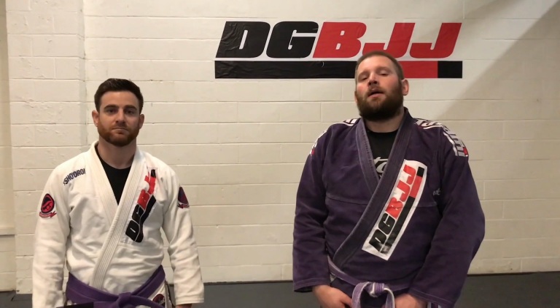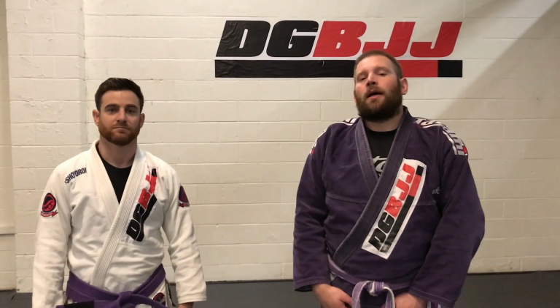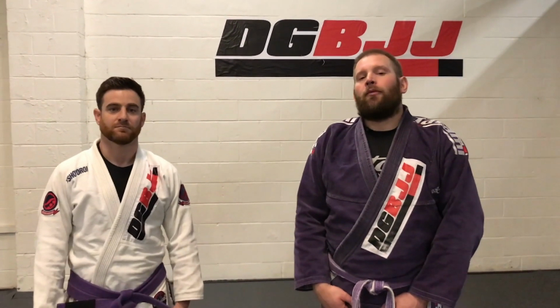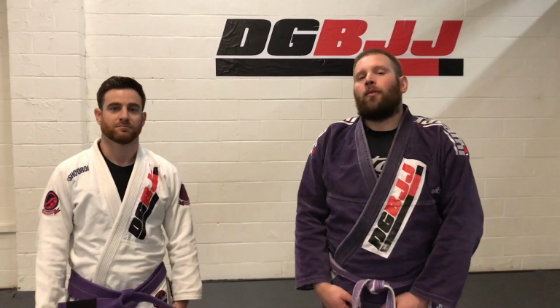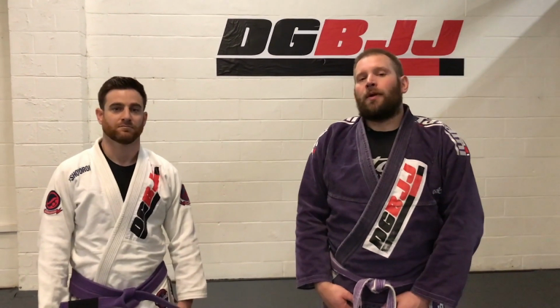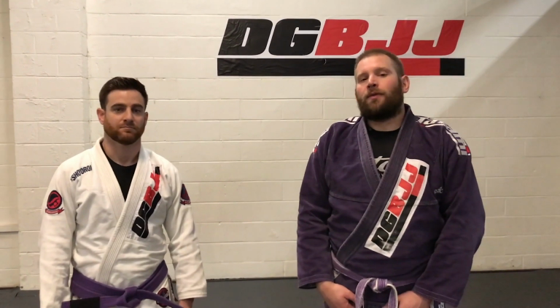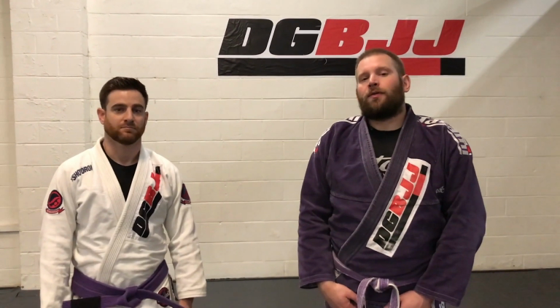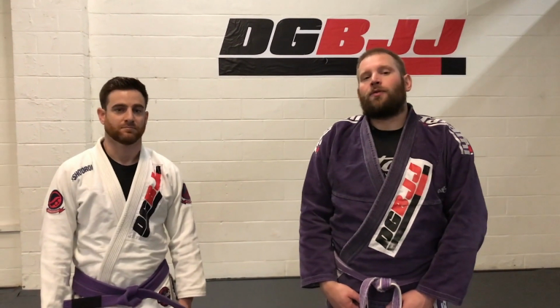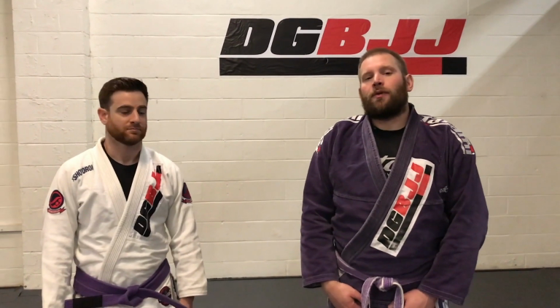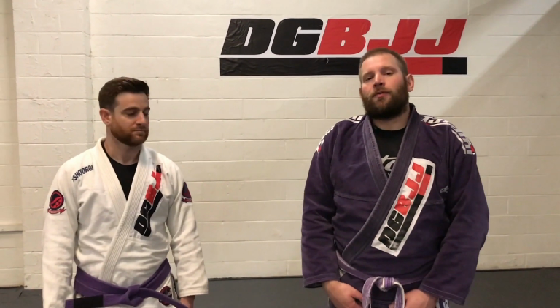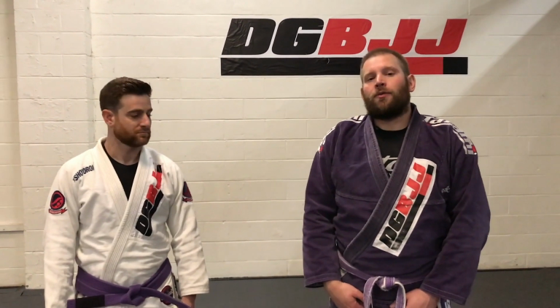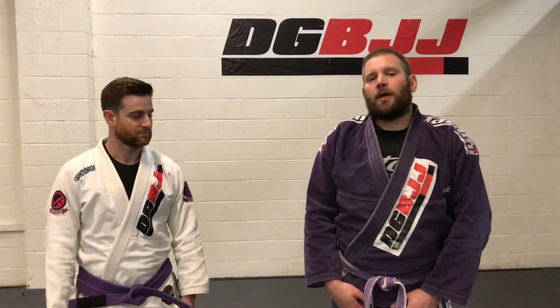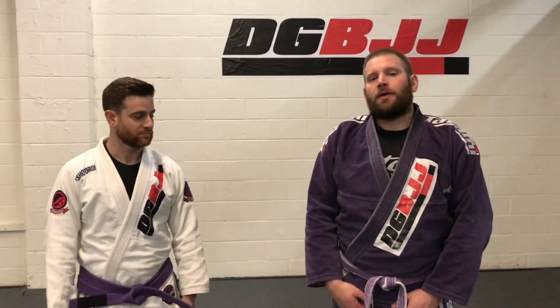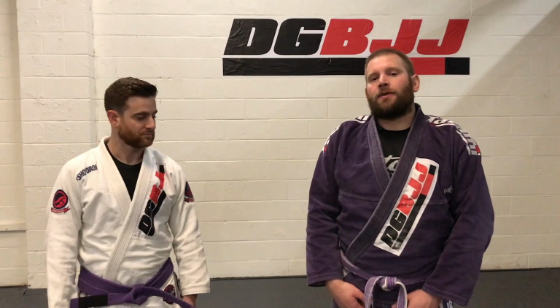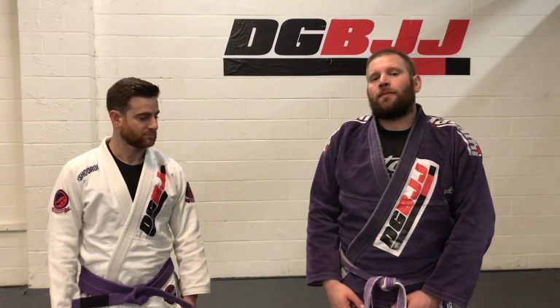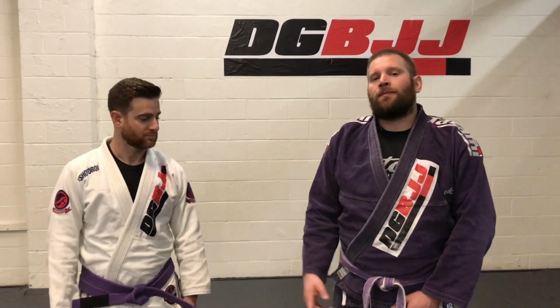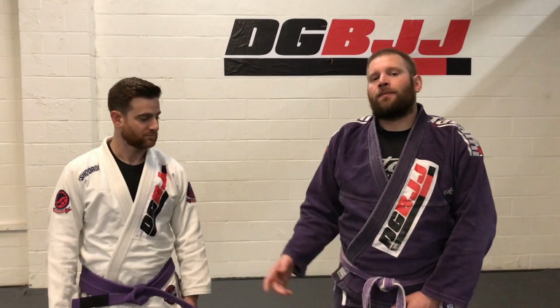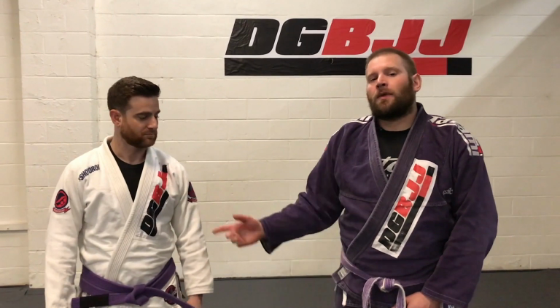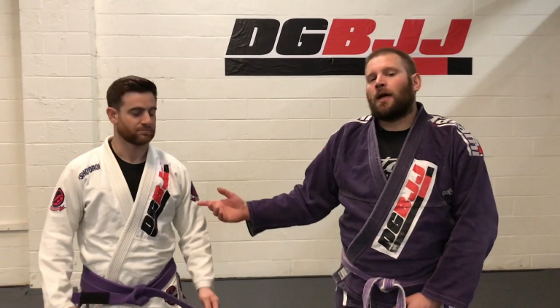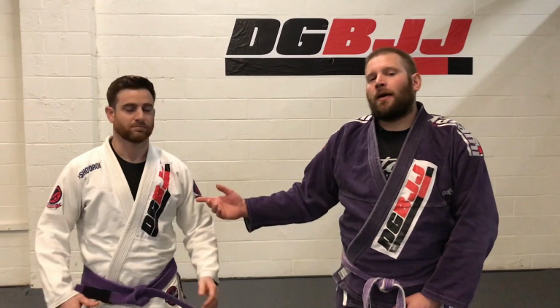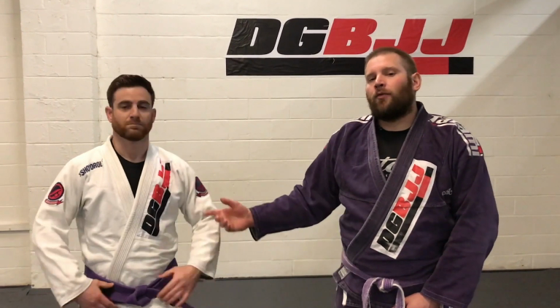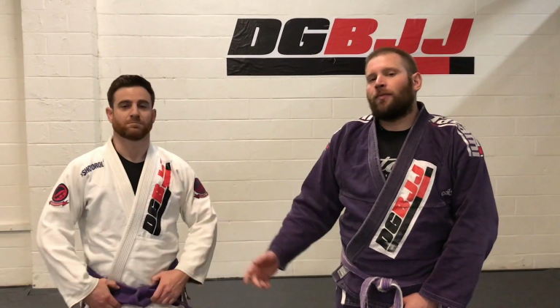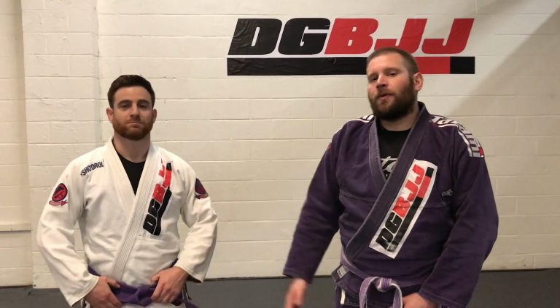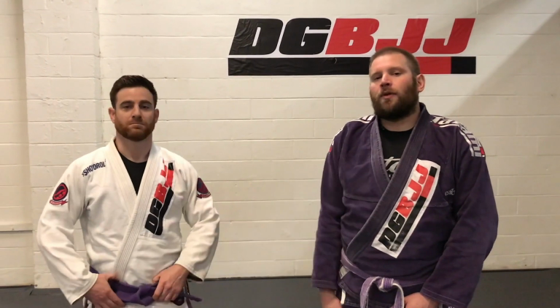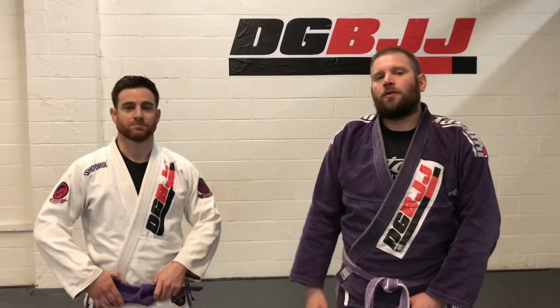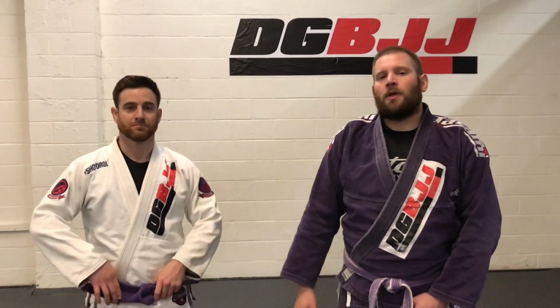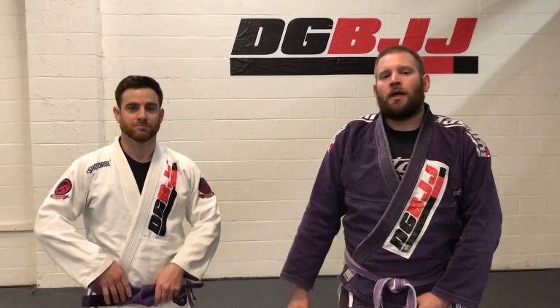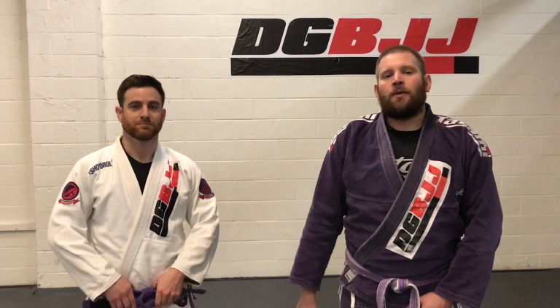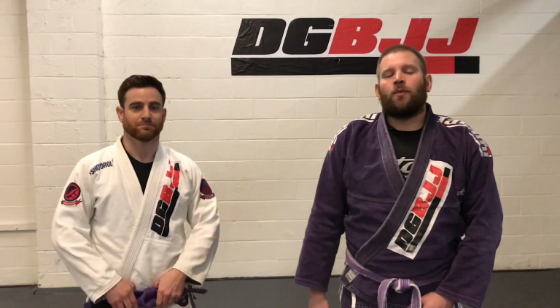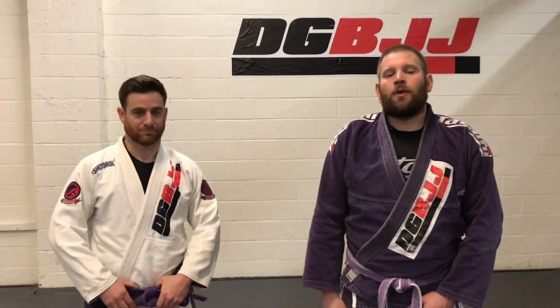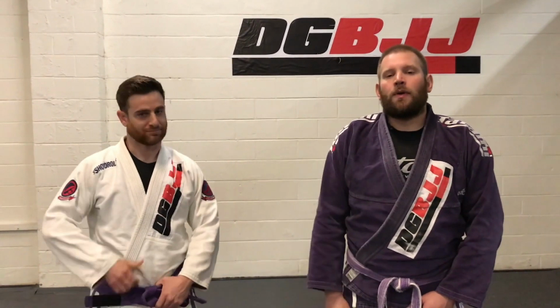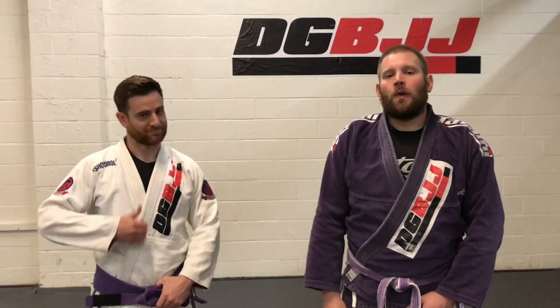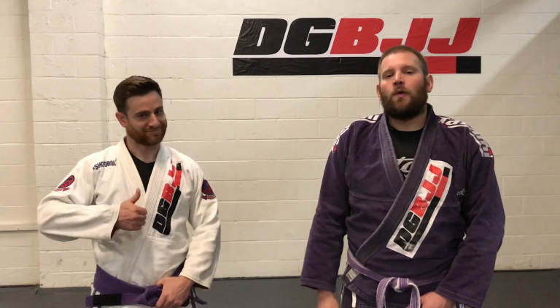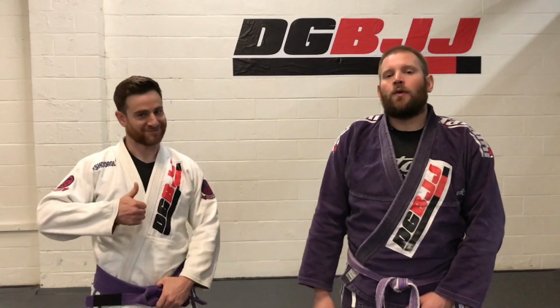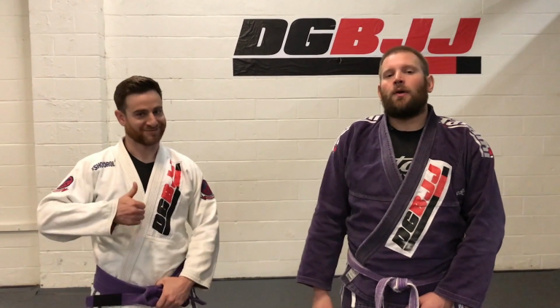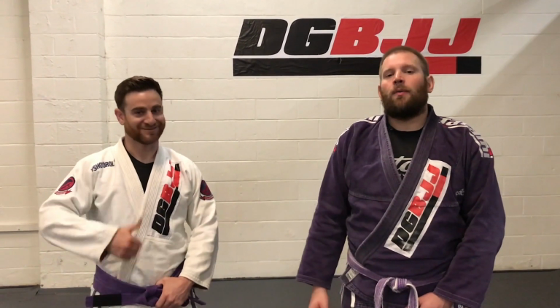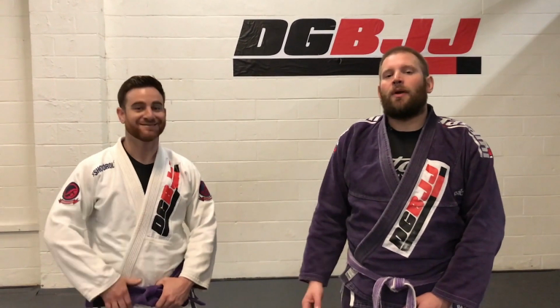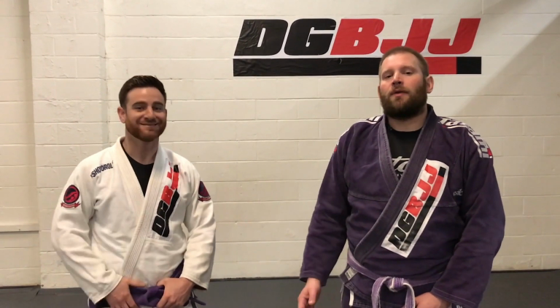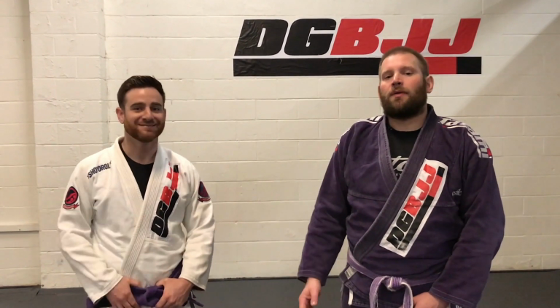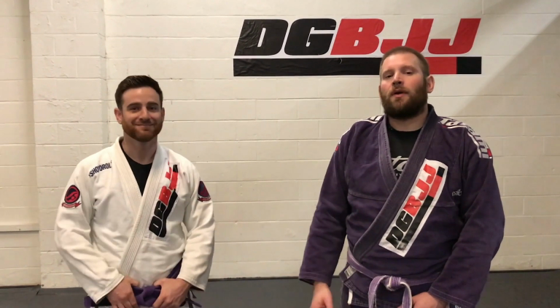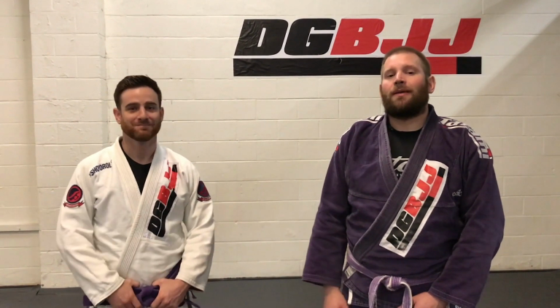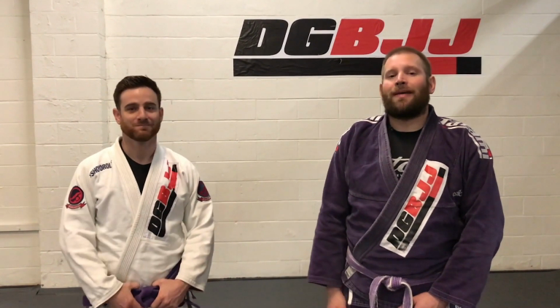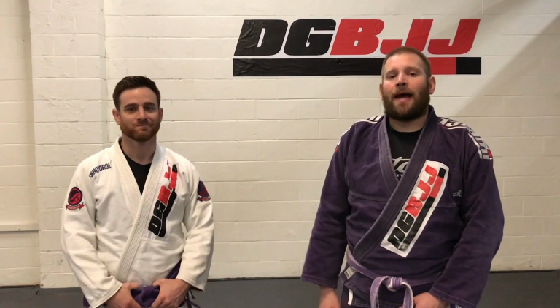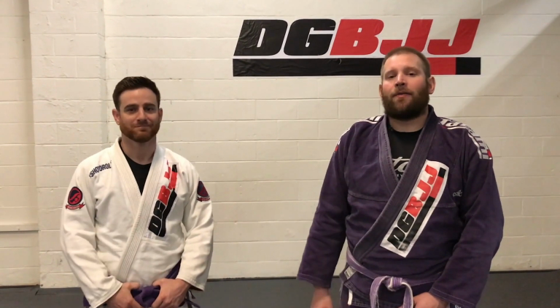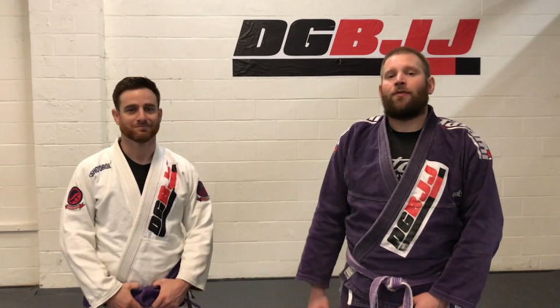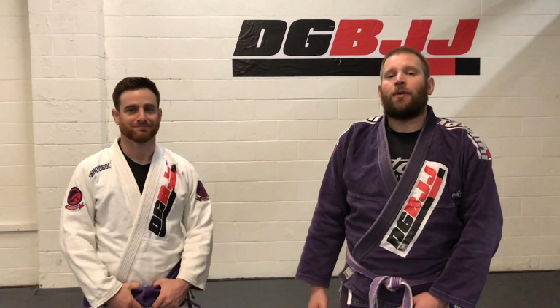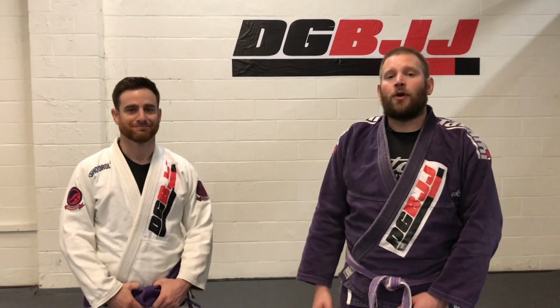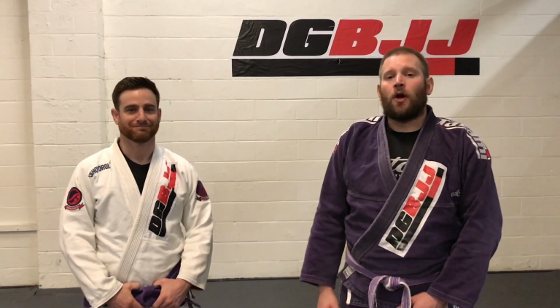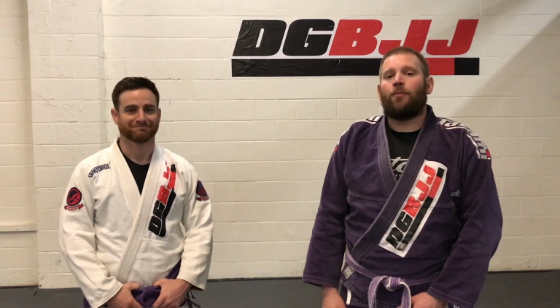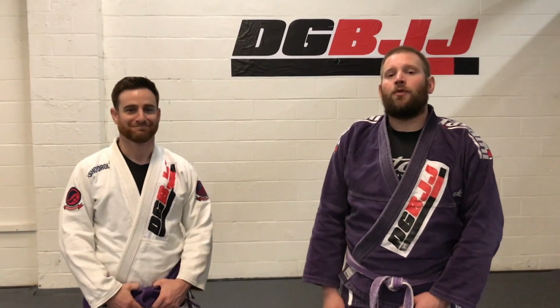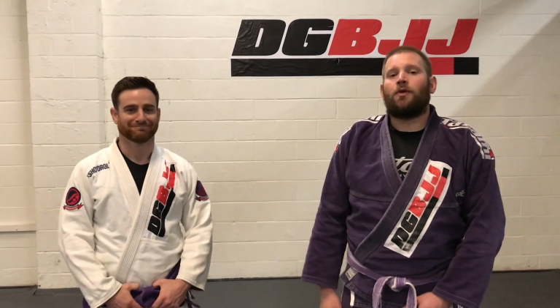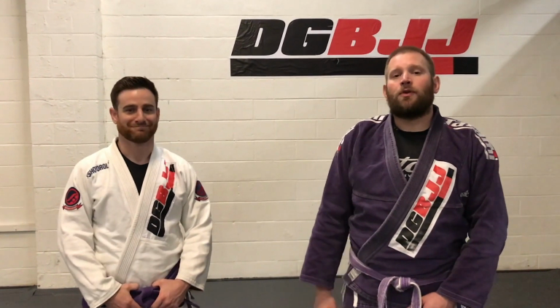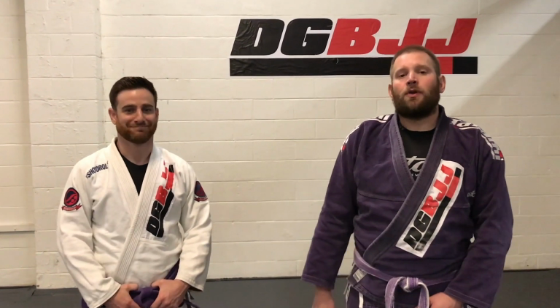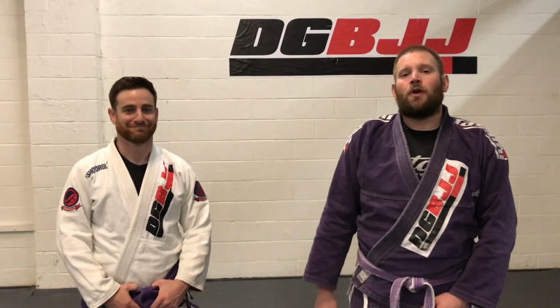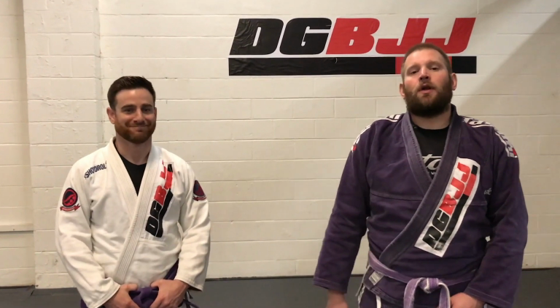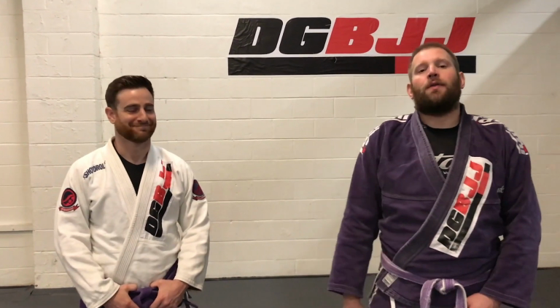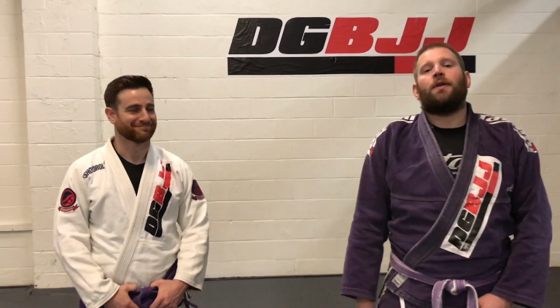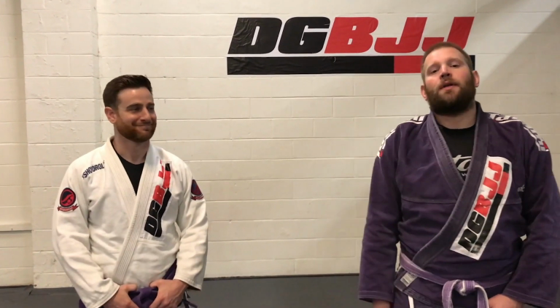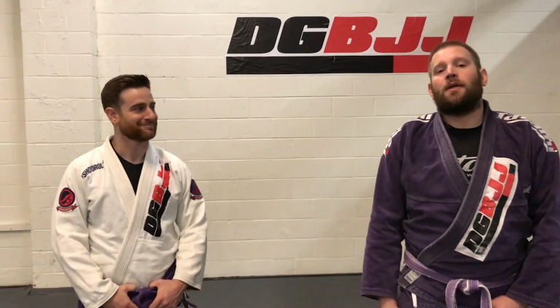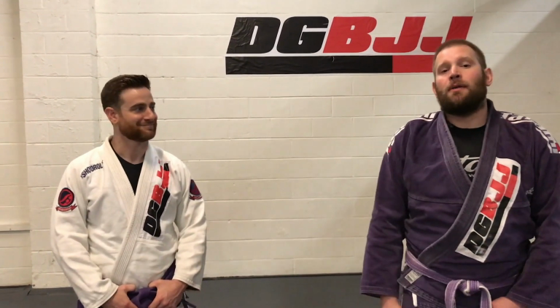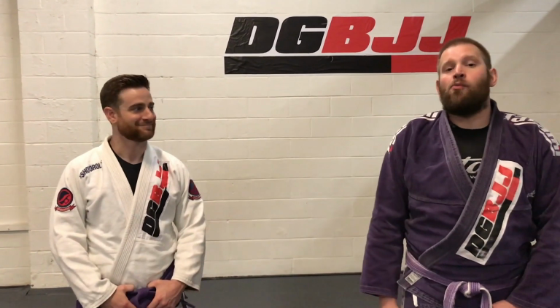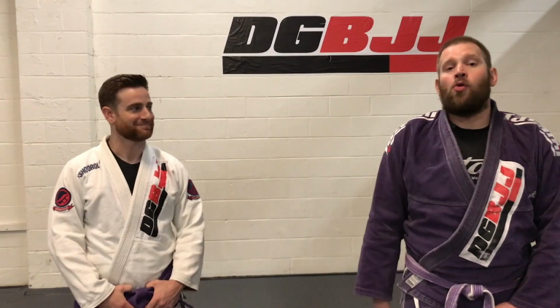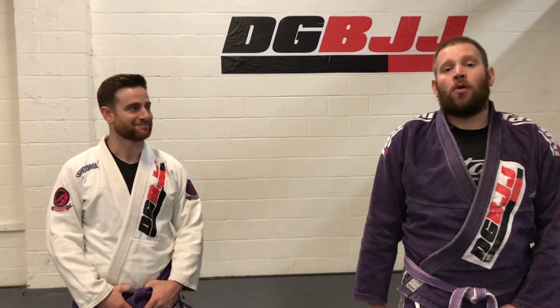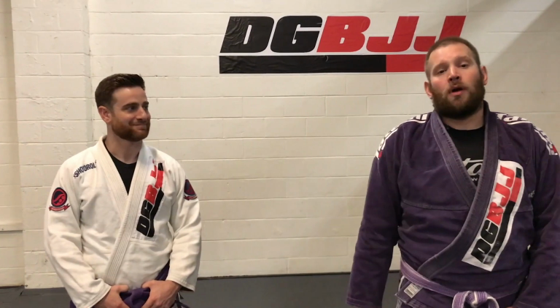Hey, everybody. This is Chris from Dragon Gym. We're going to go over a basic attack from the guard position called the Kimura.